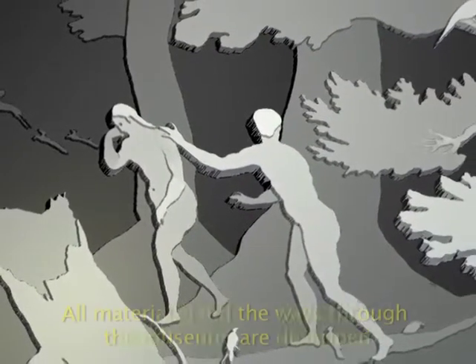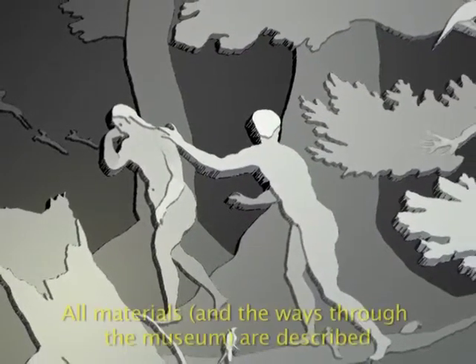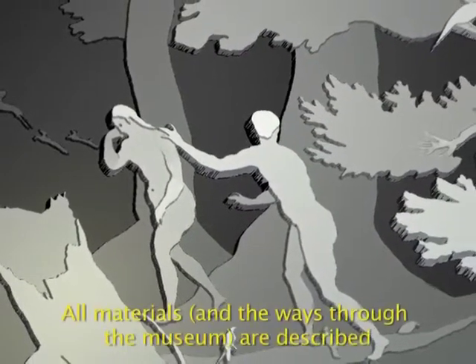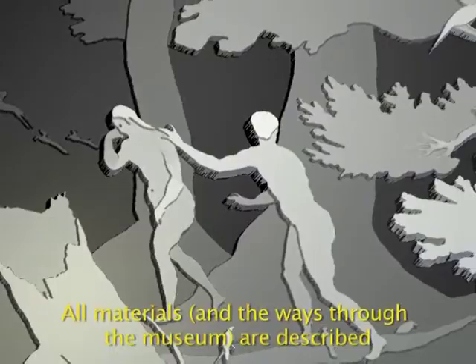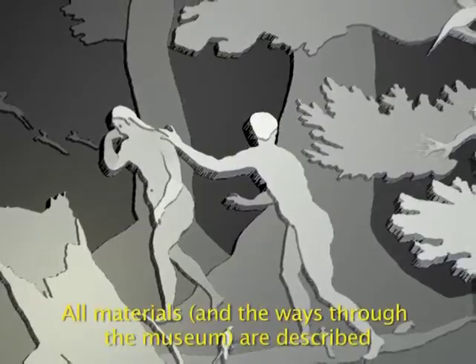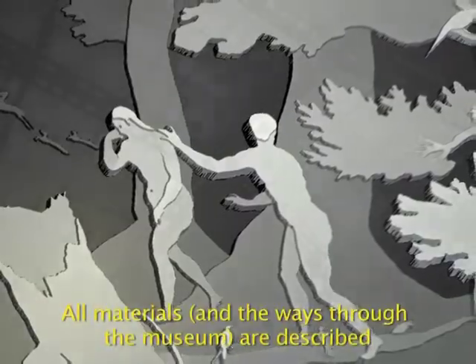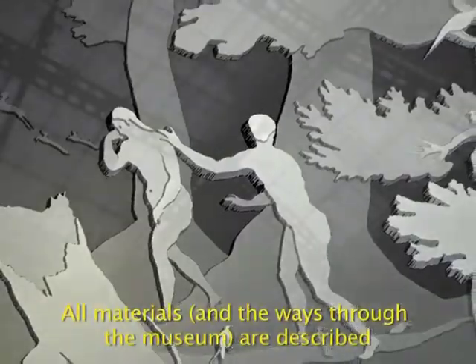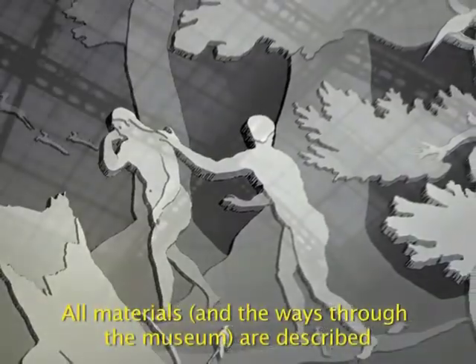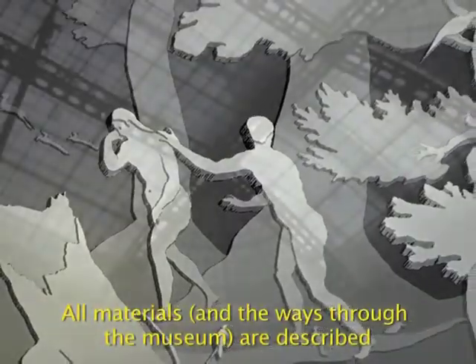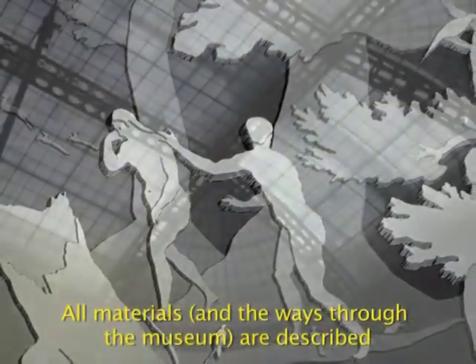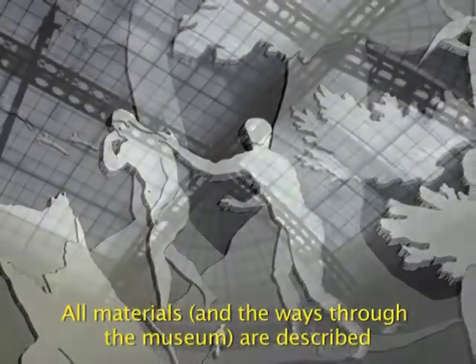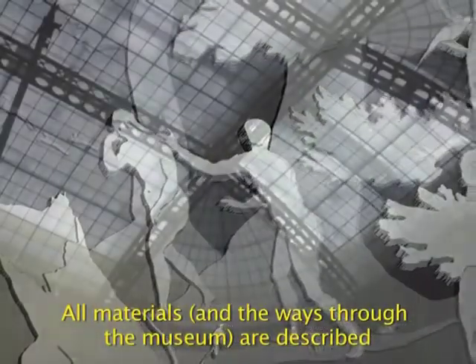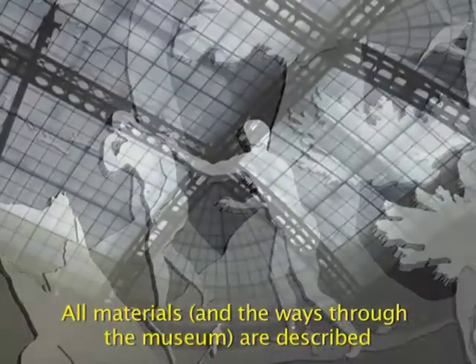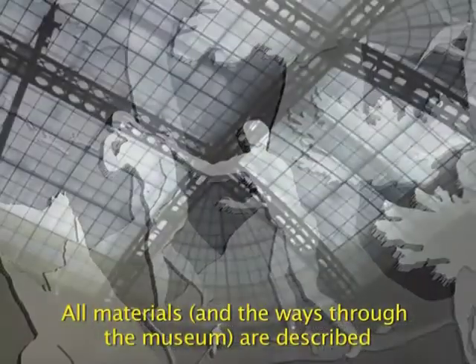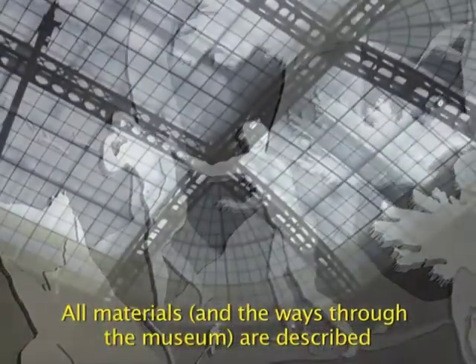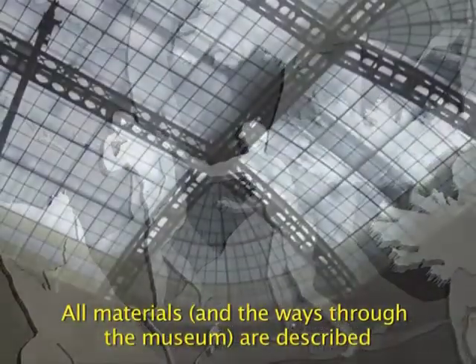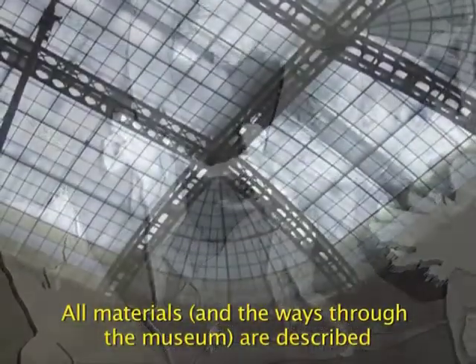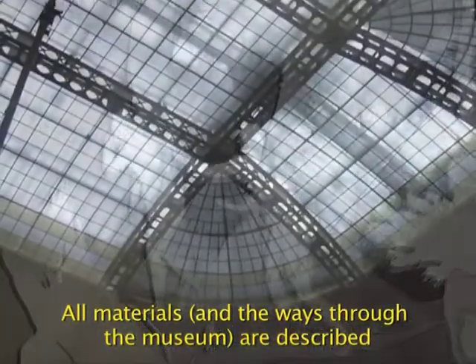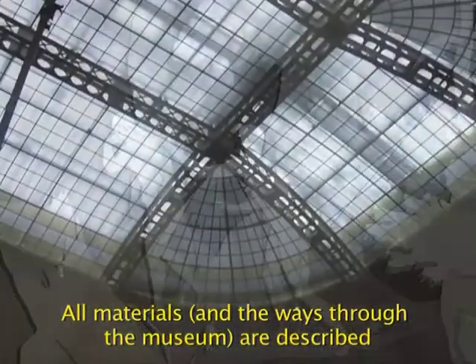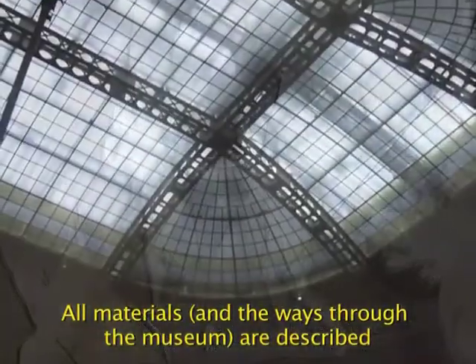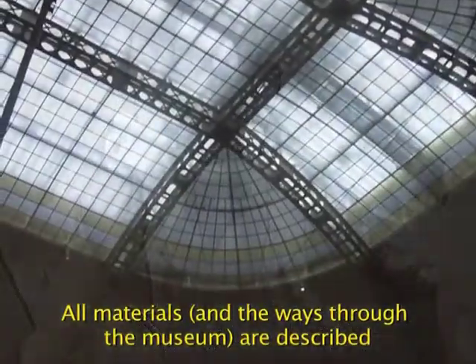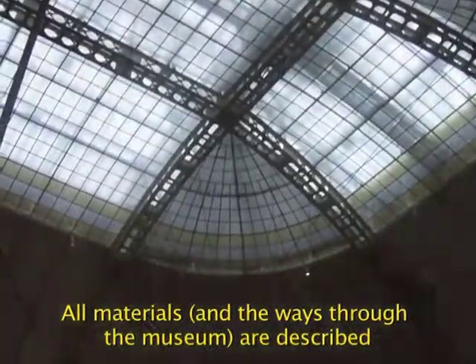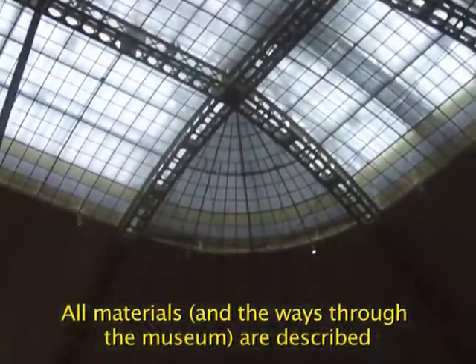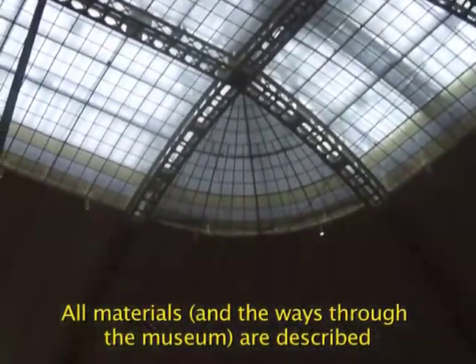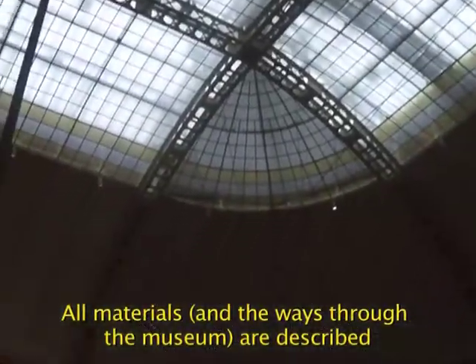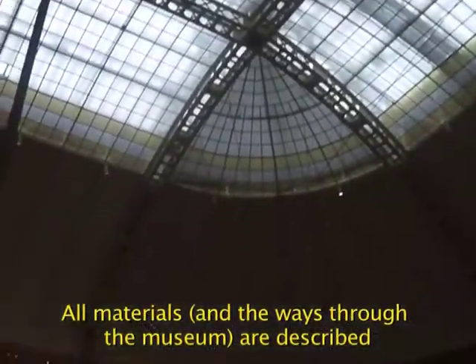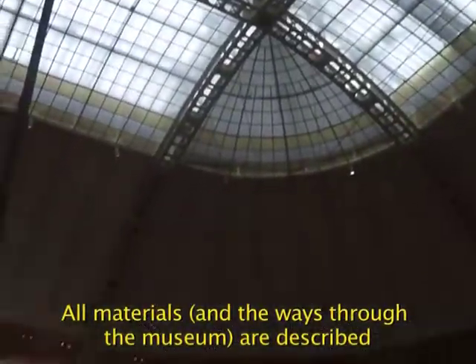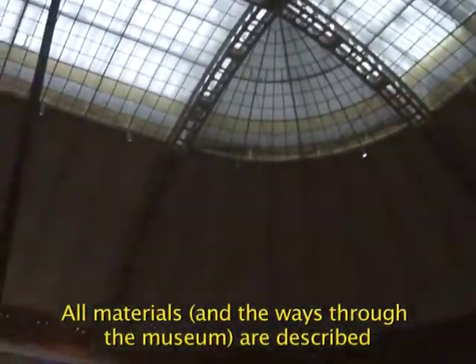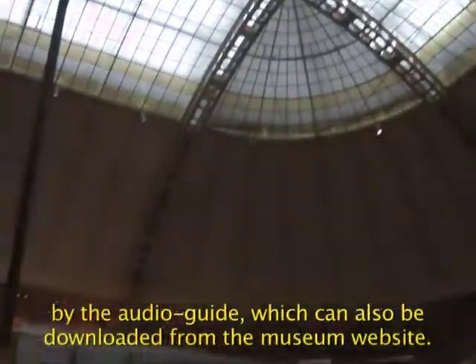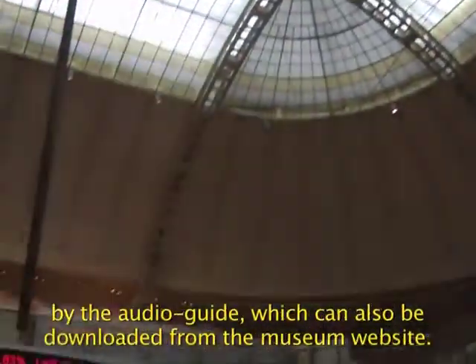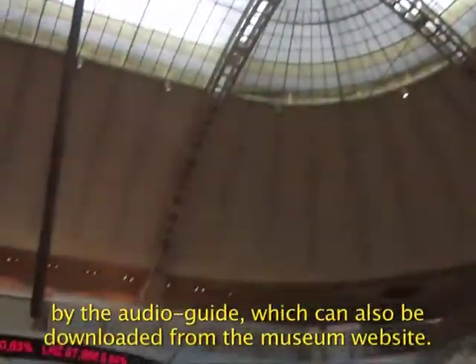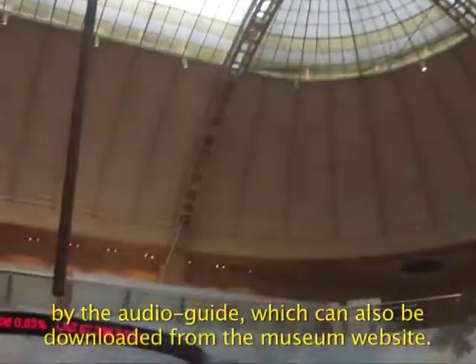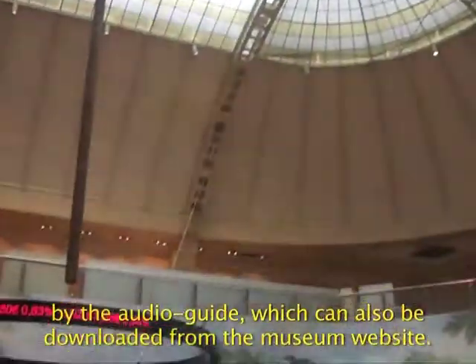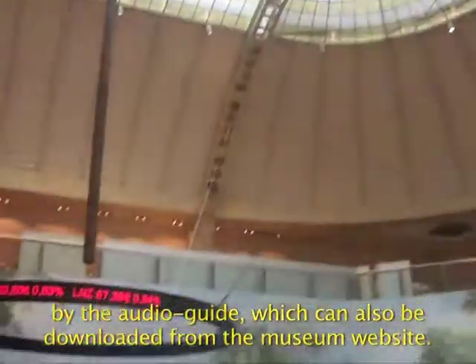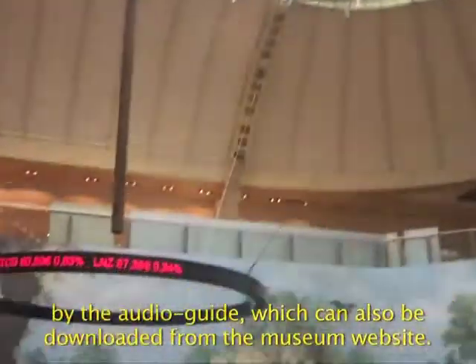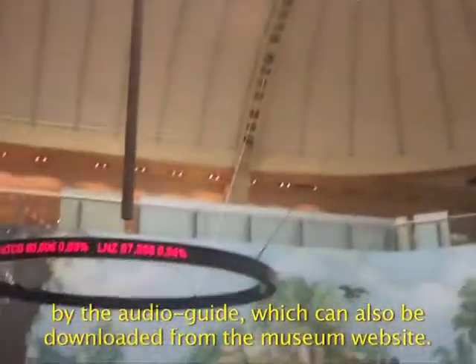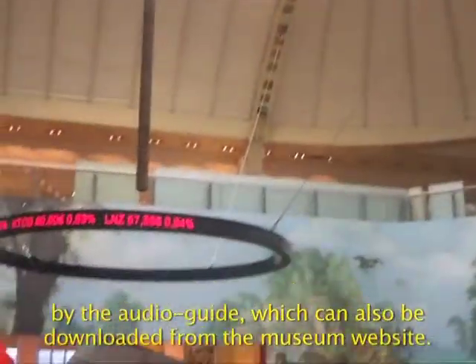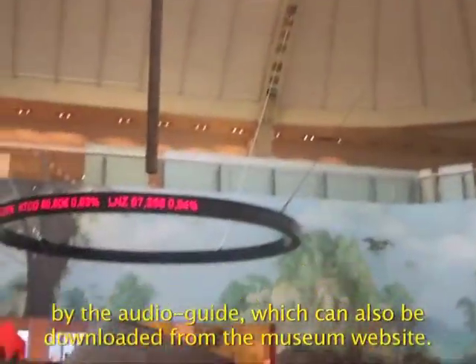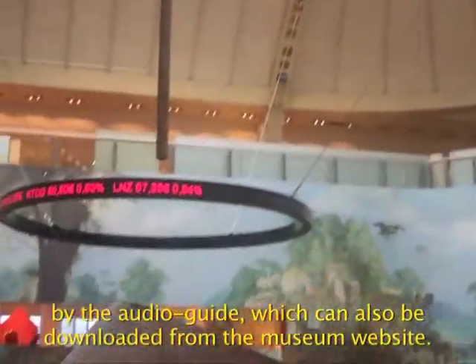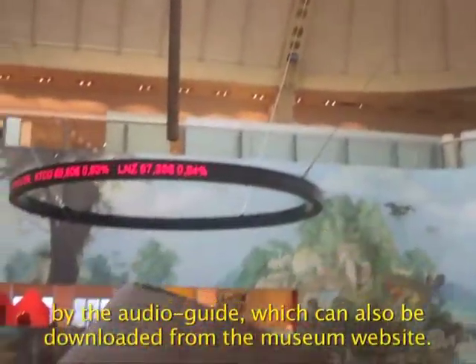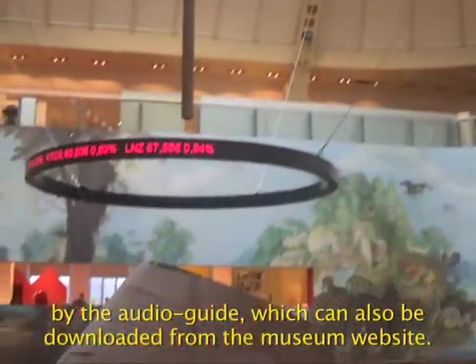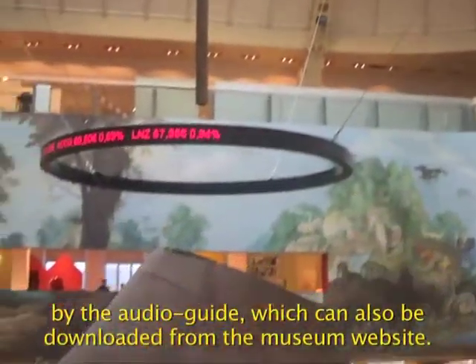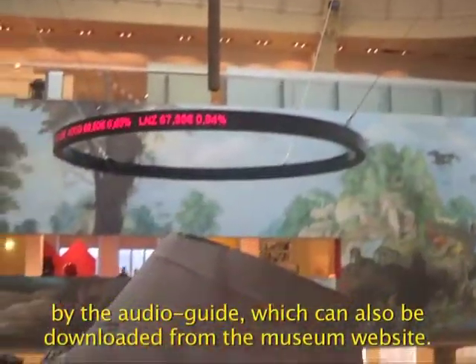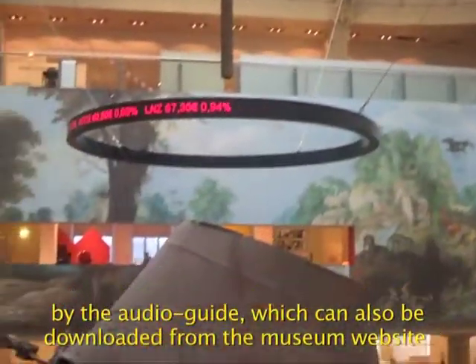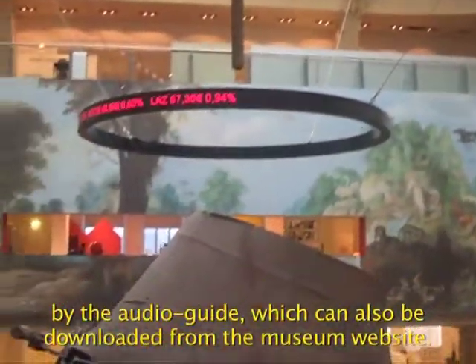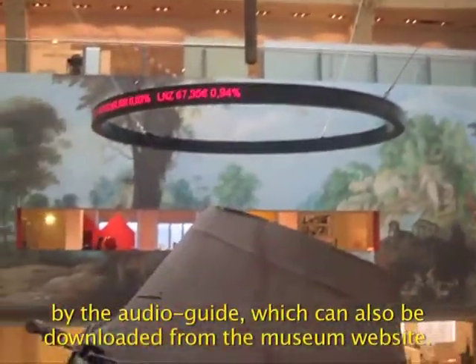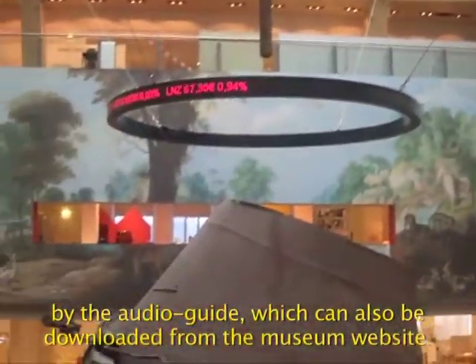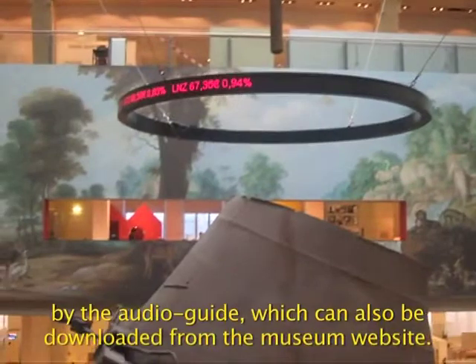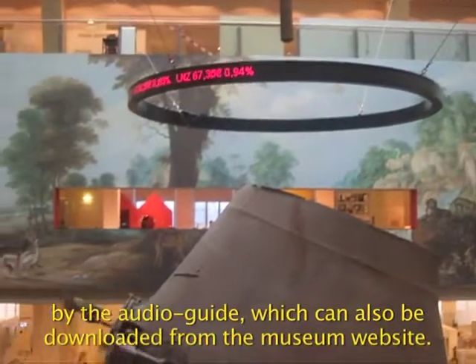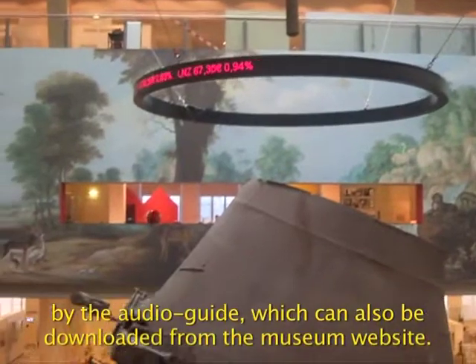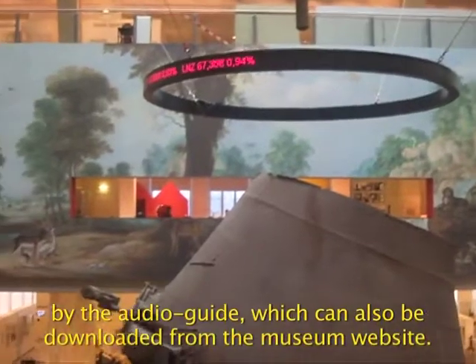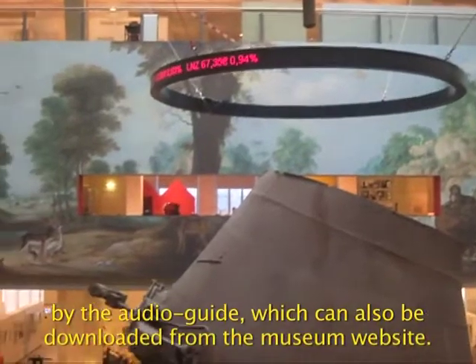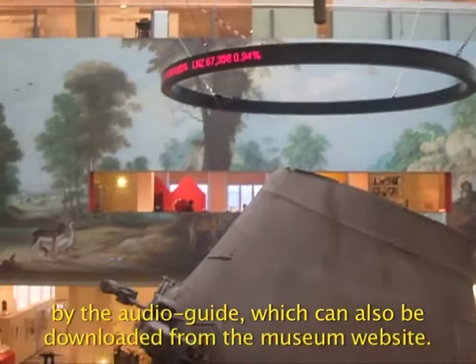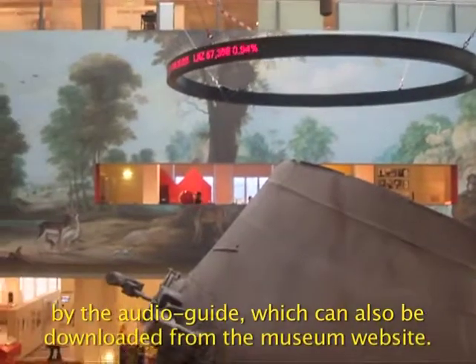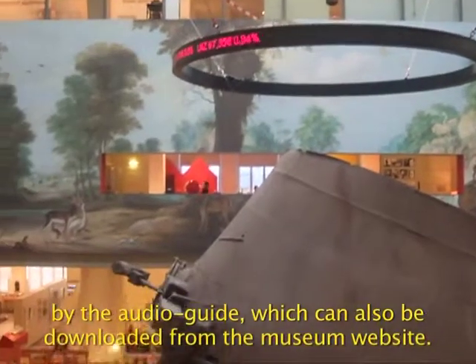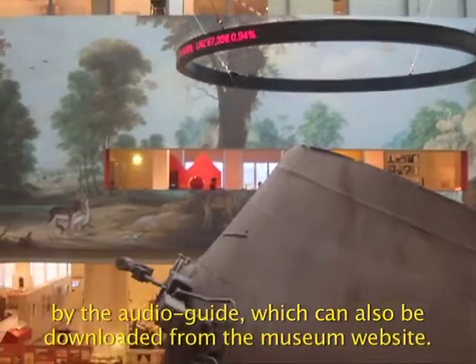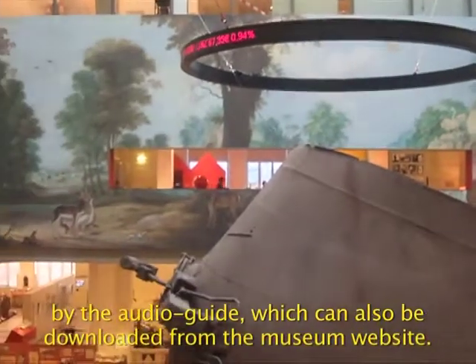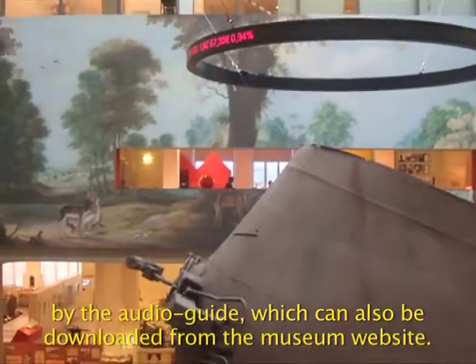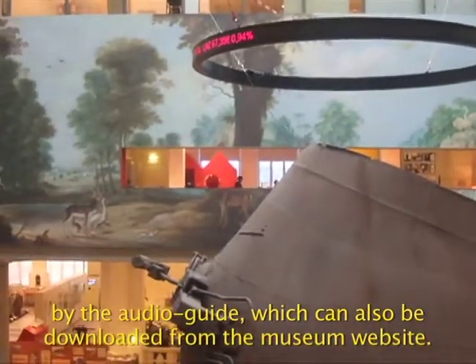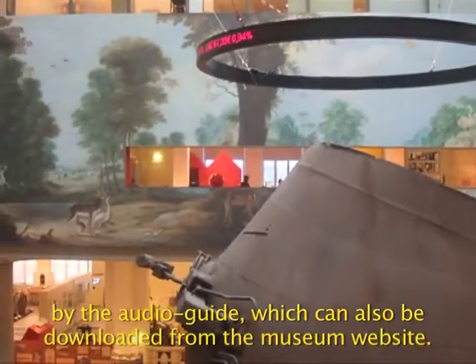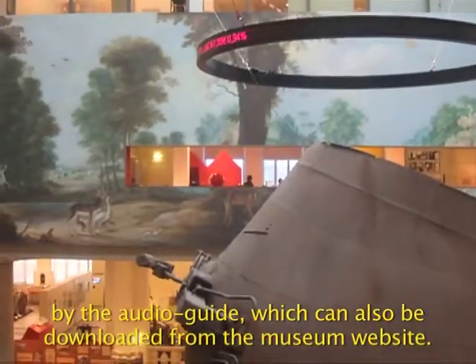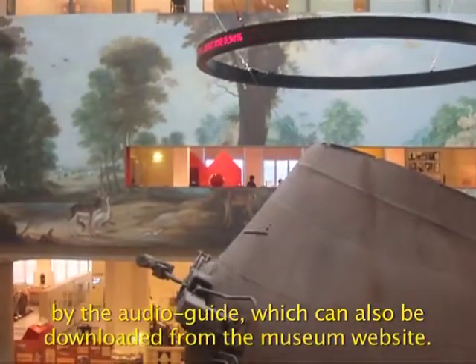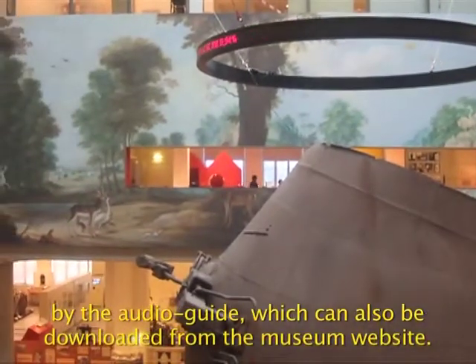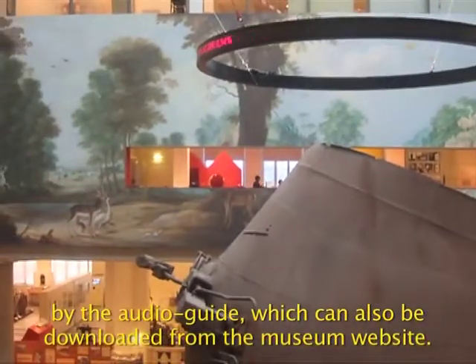All materials and the ways through the museum are described by the audio guide, which can also be downloaded from the museum website.